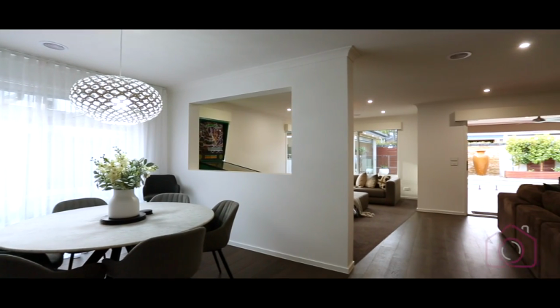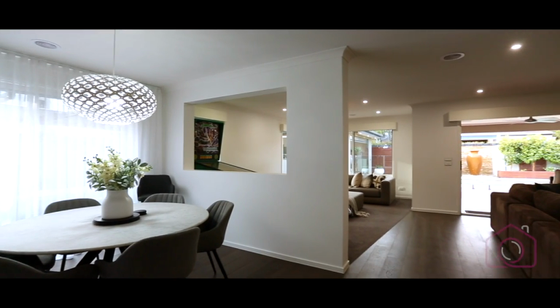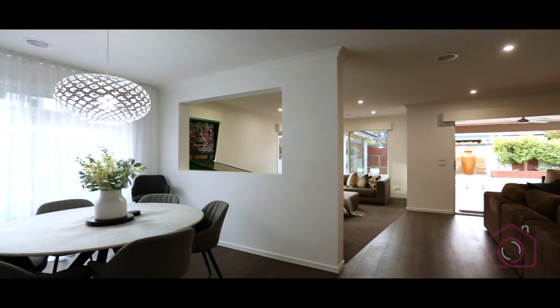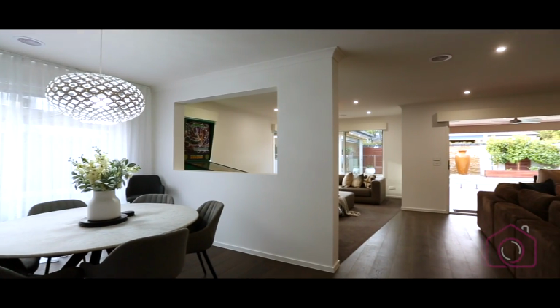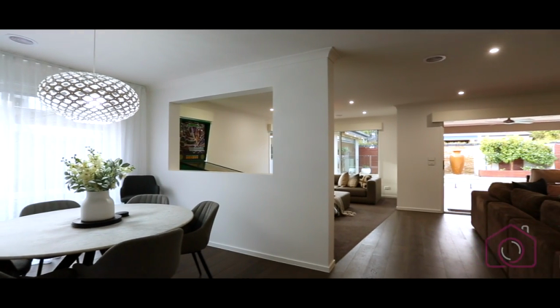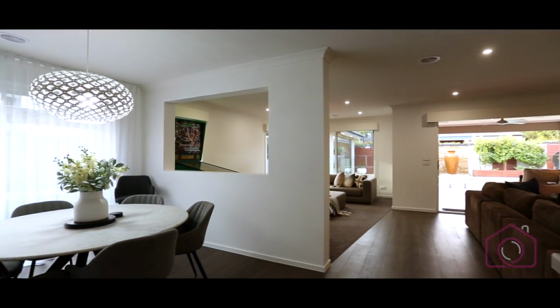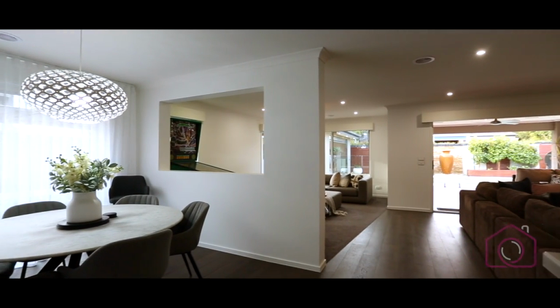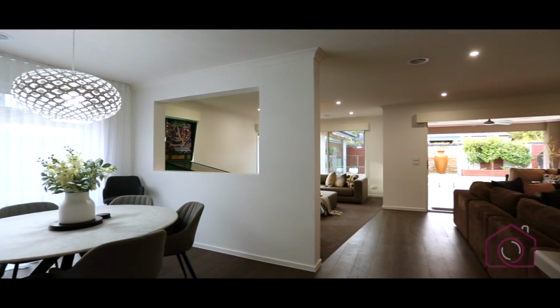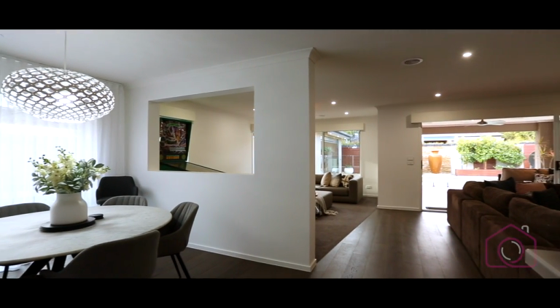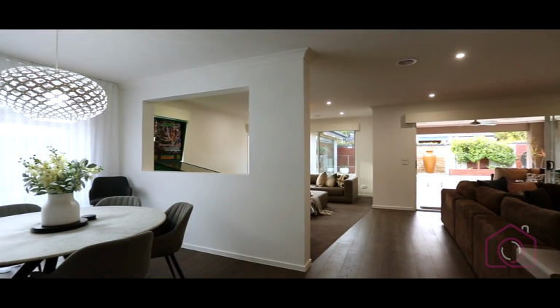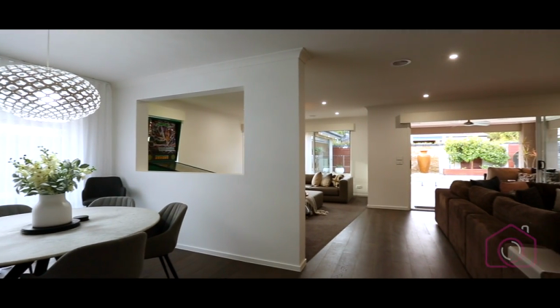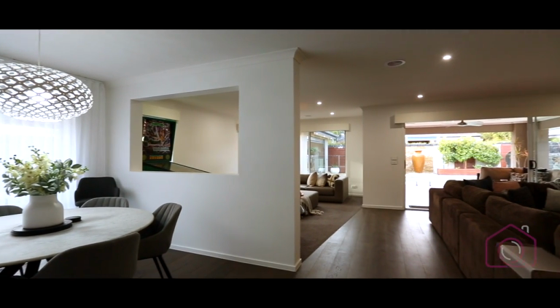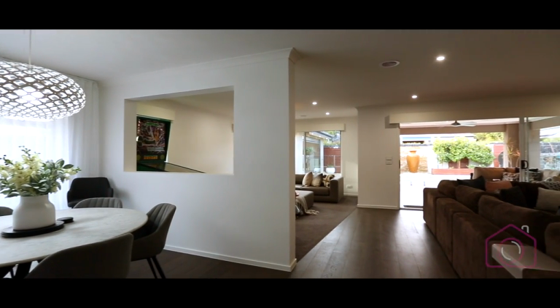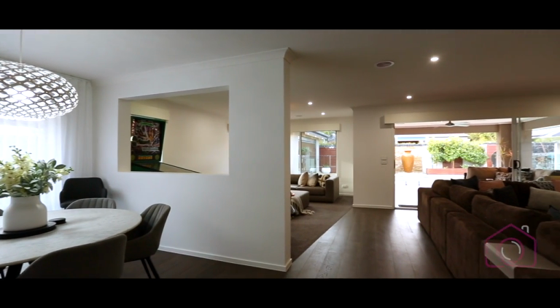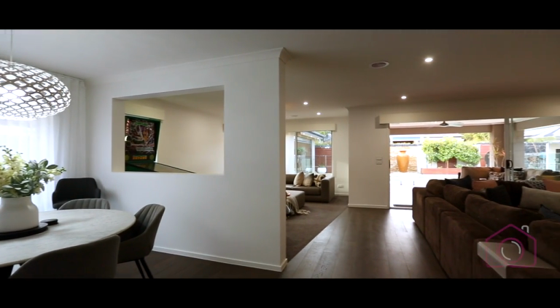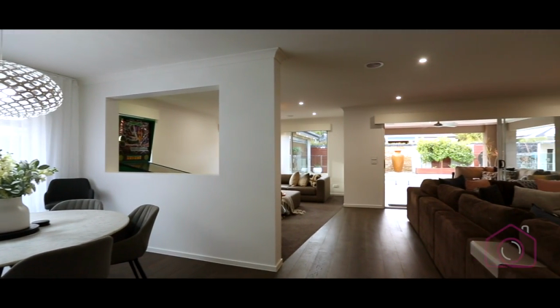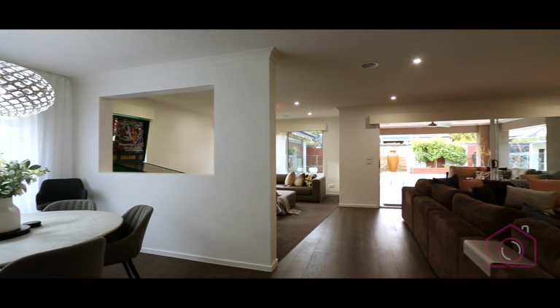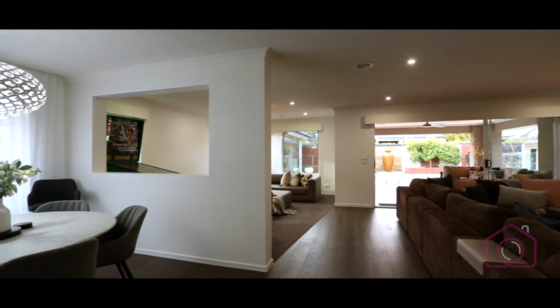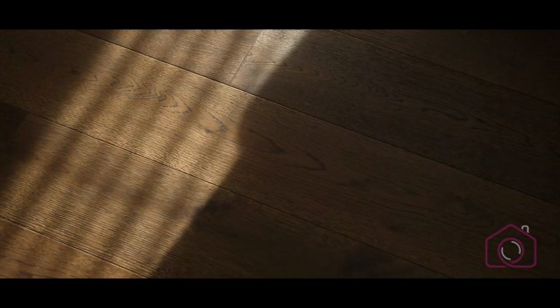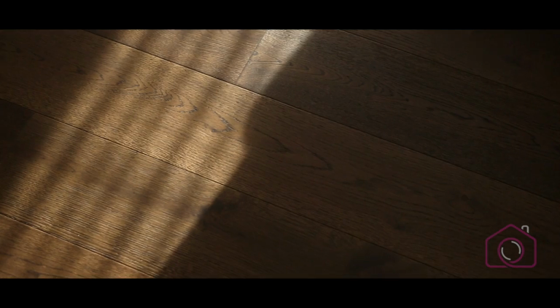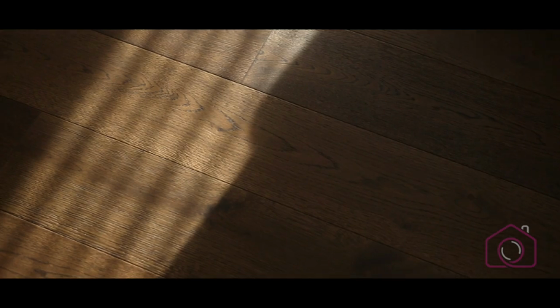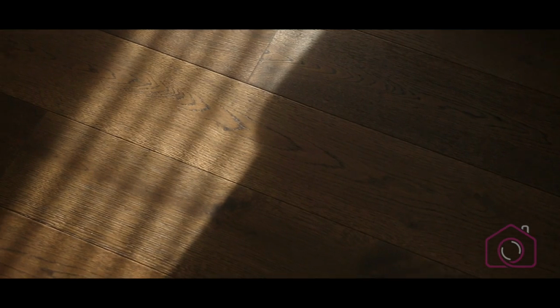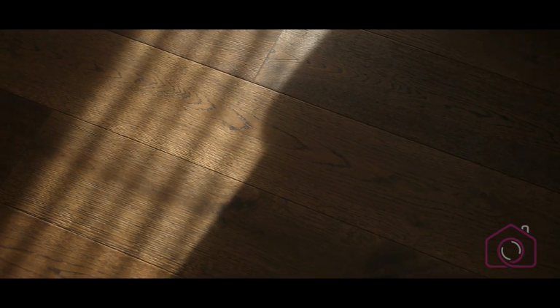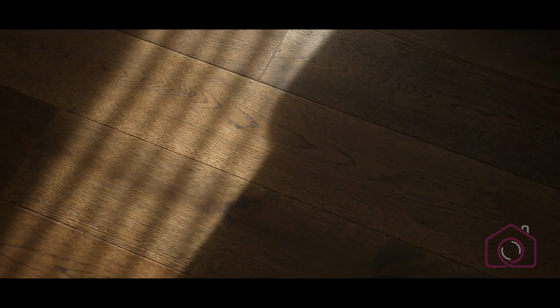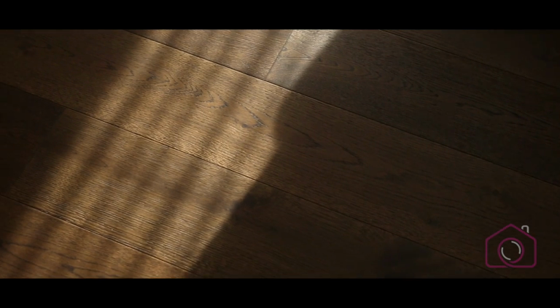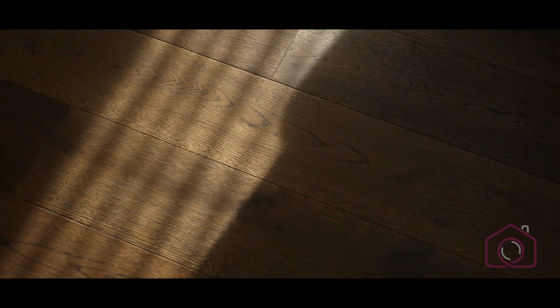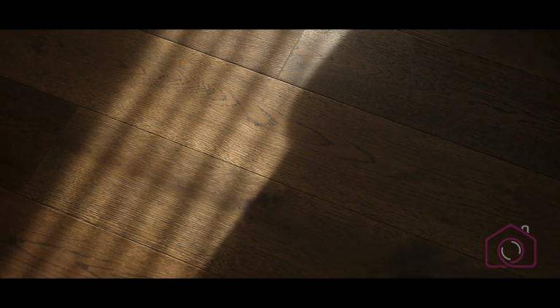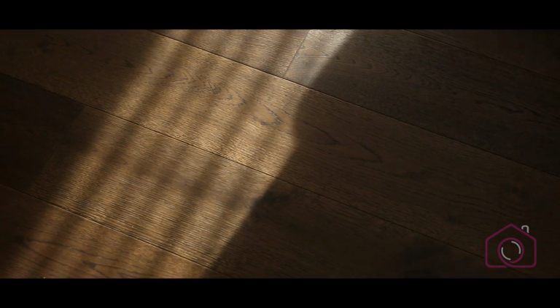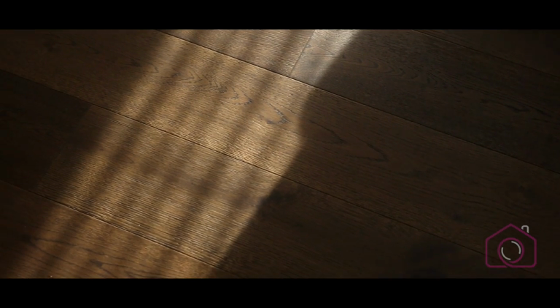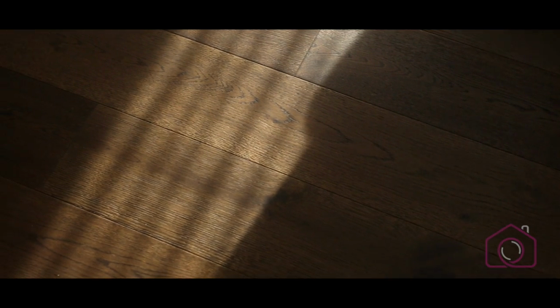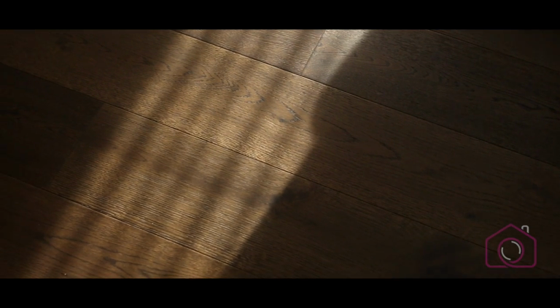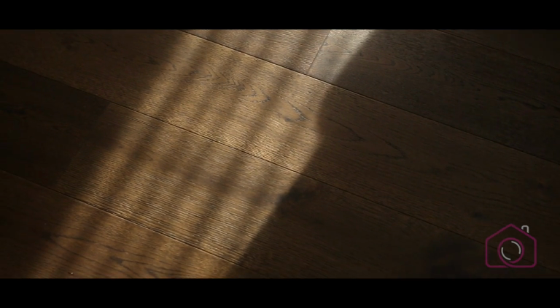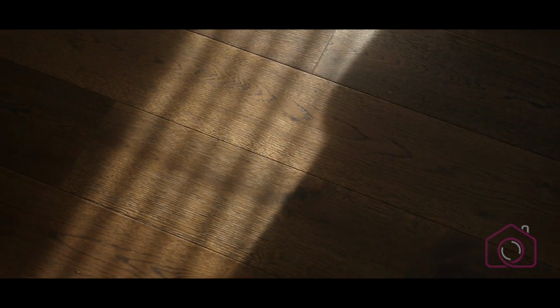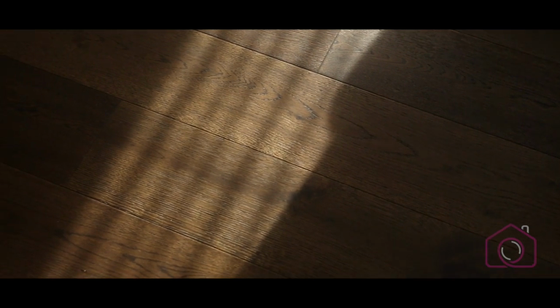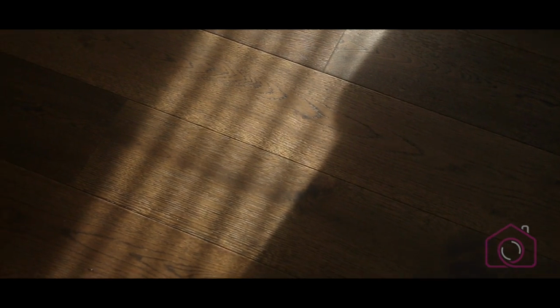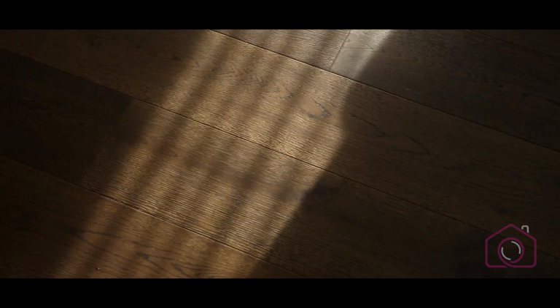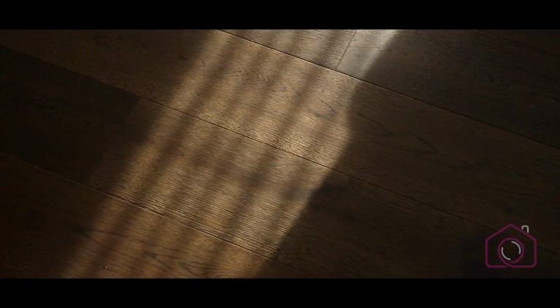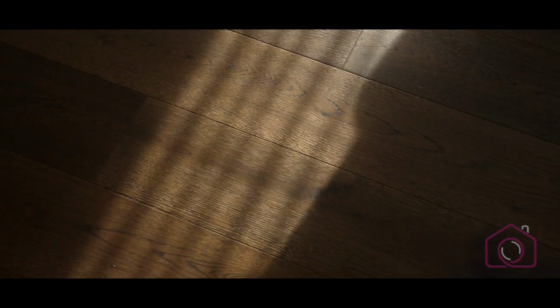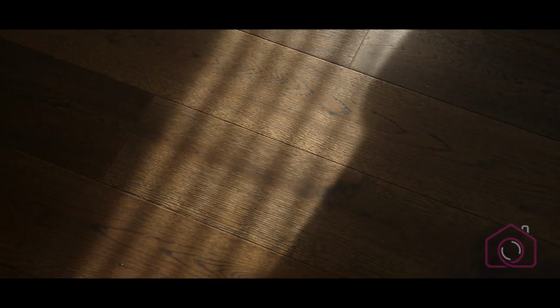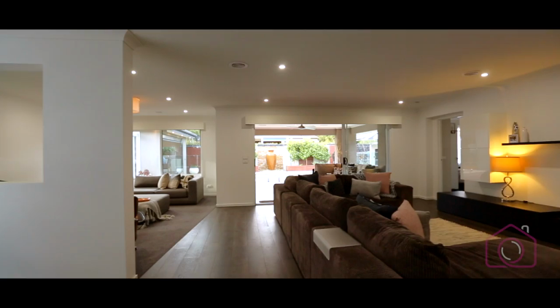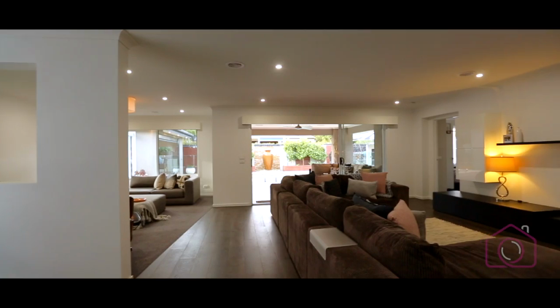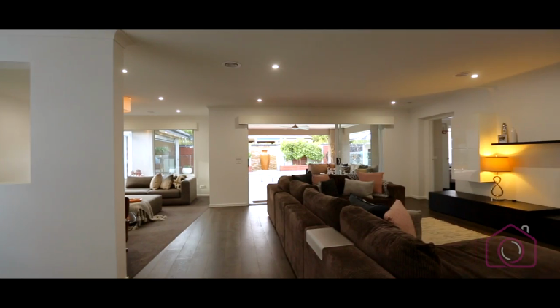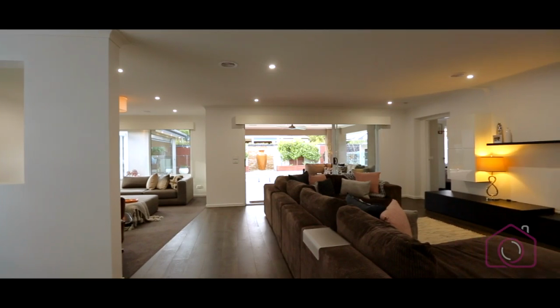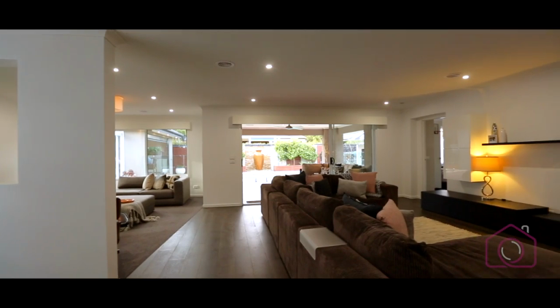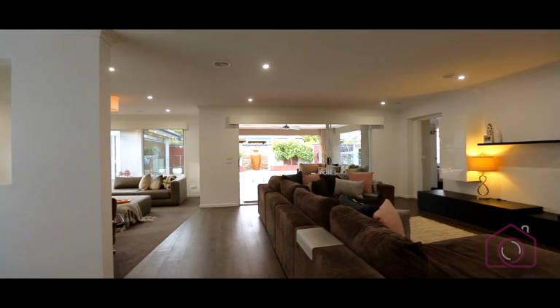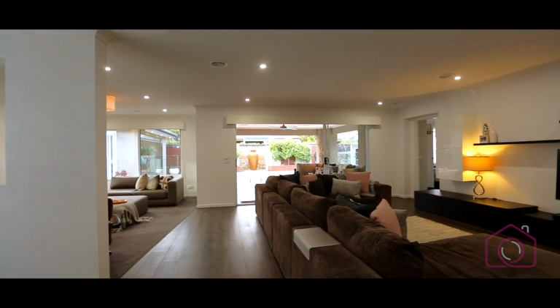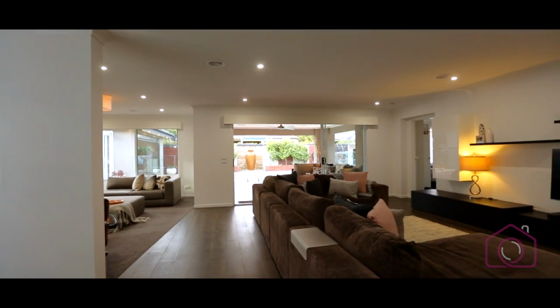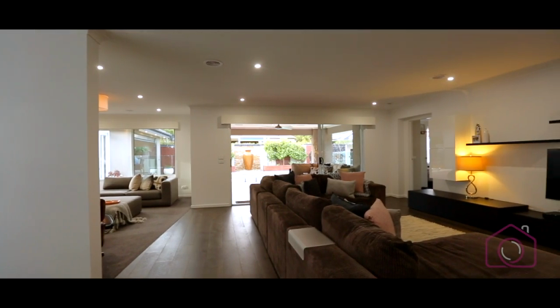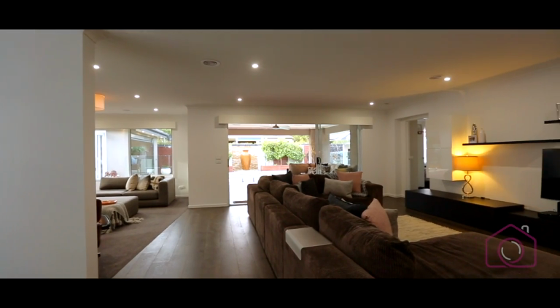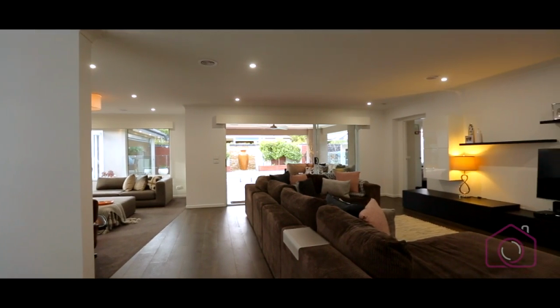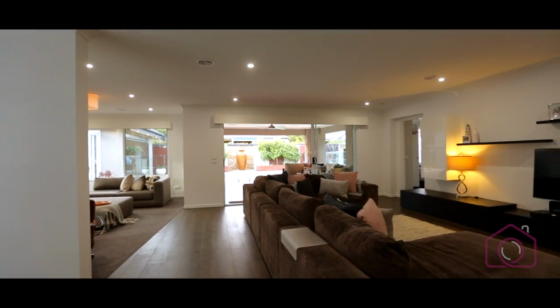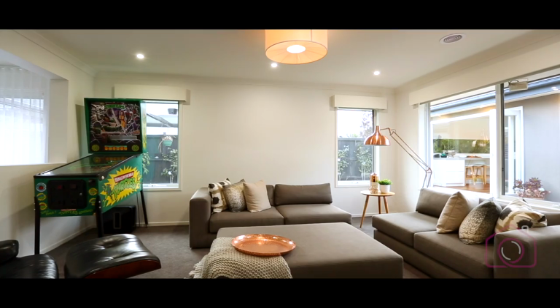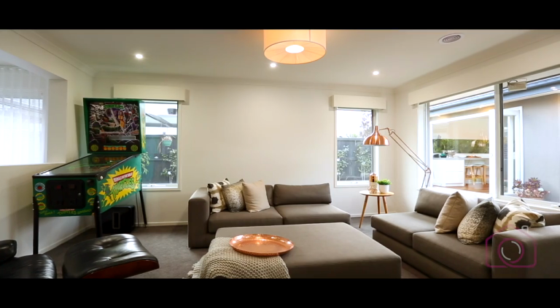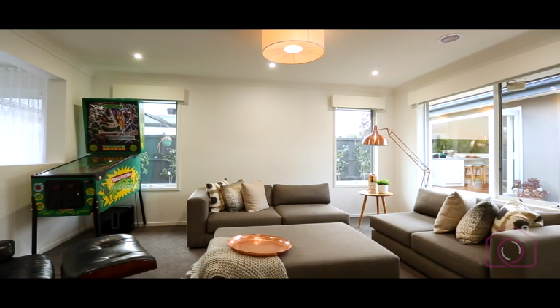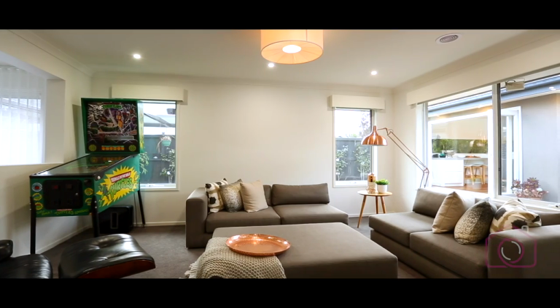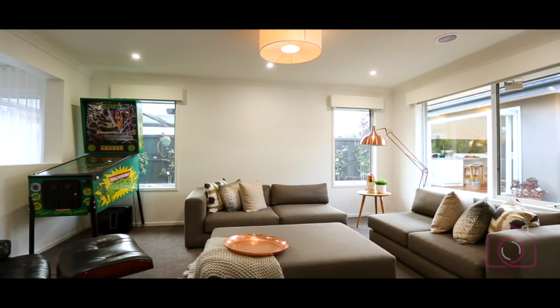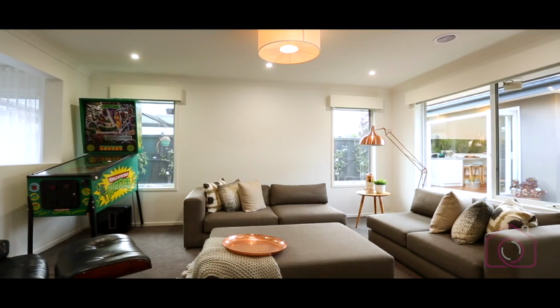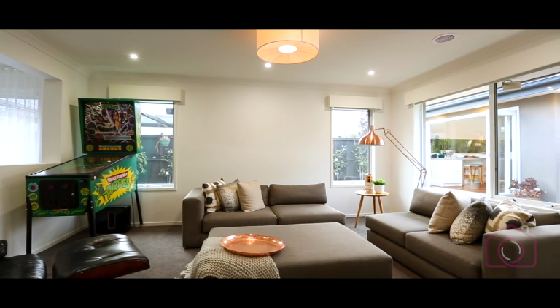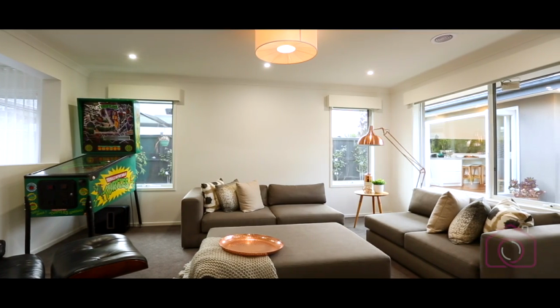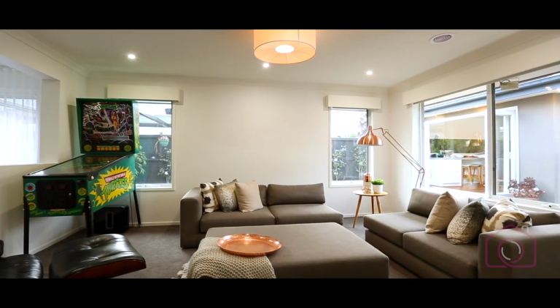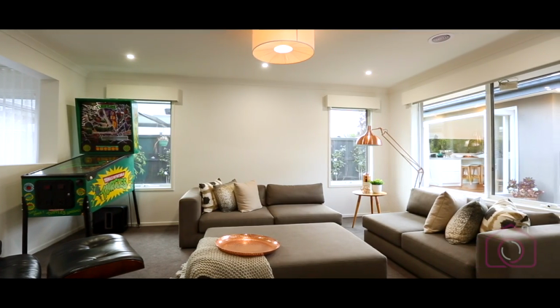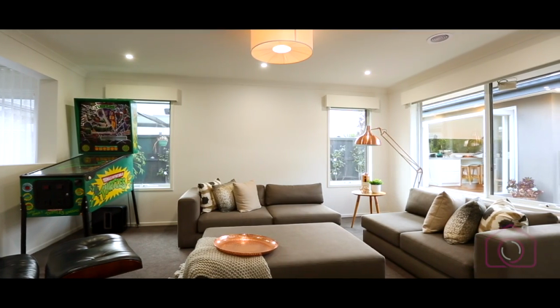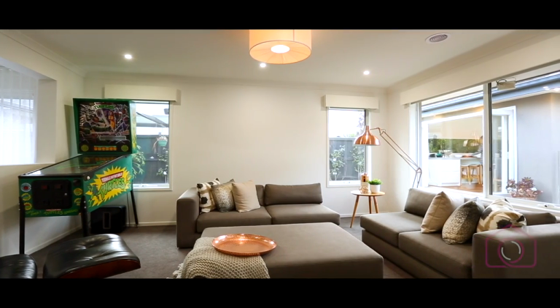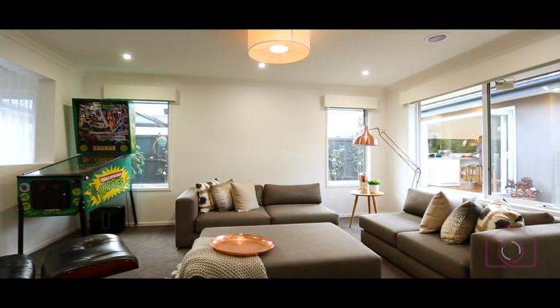My favourite feature of the home is the floorboards. Getting rid of the tiles was a lot of work, and it was really worth it once we finished it — it was beautiful.